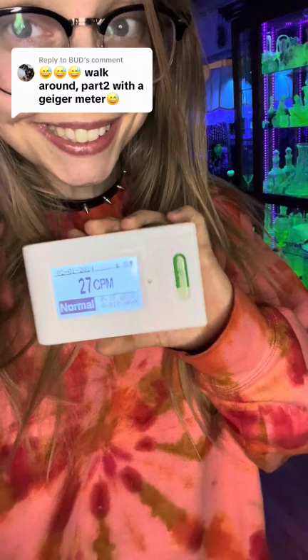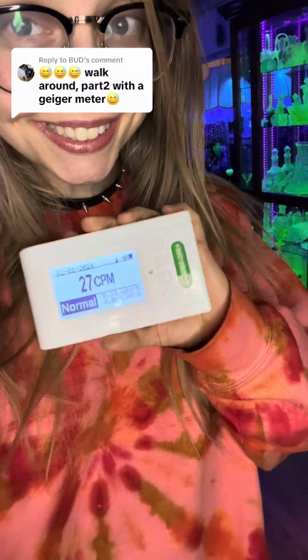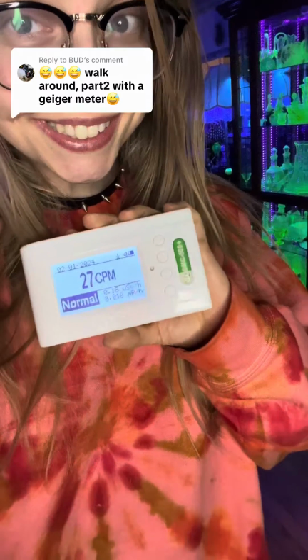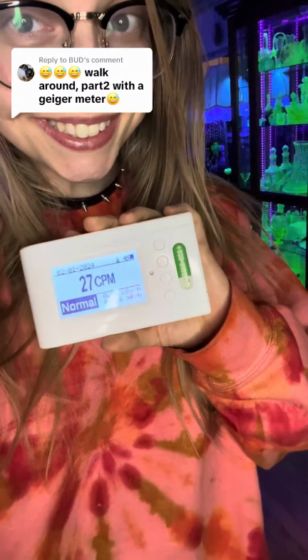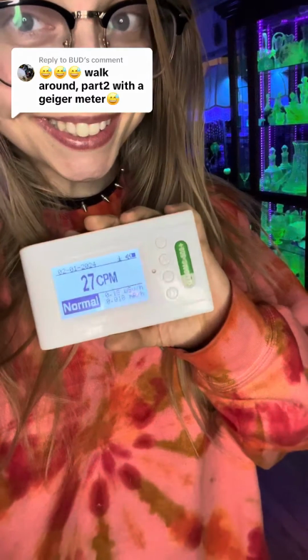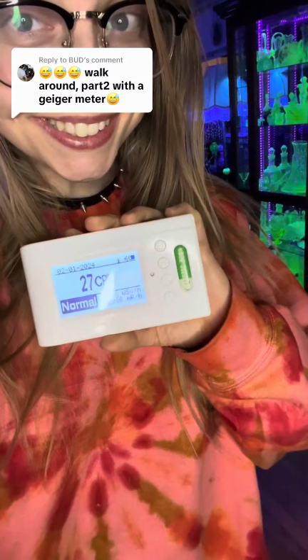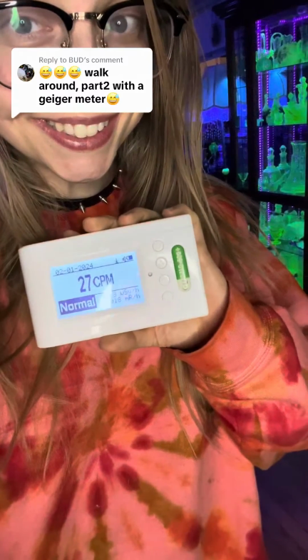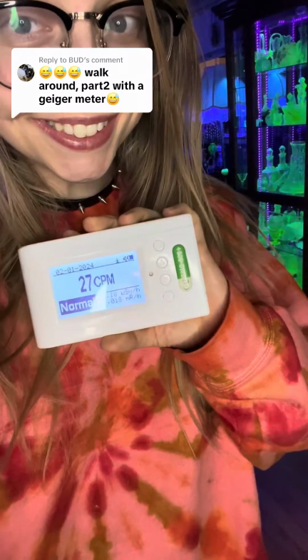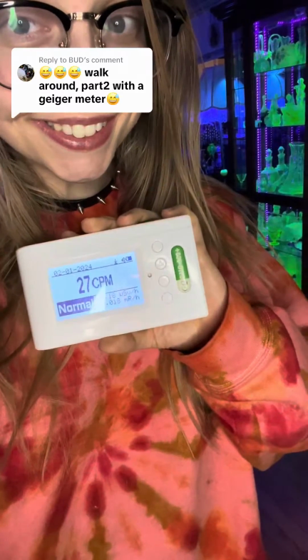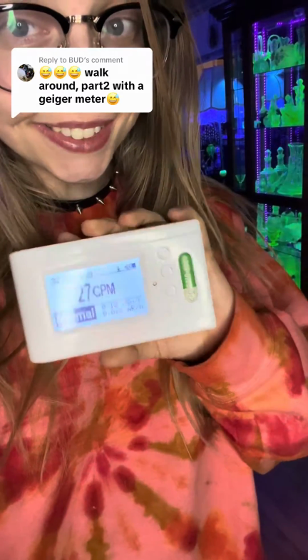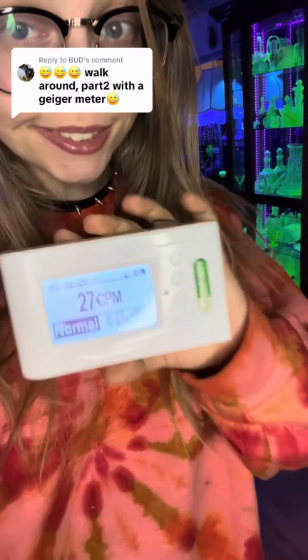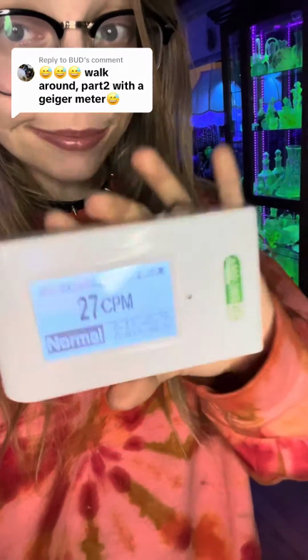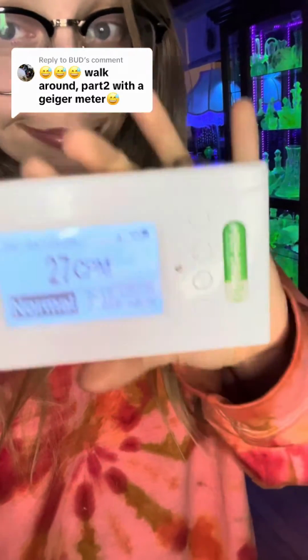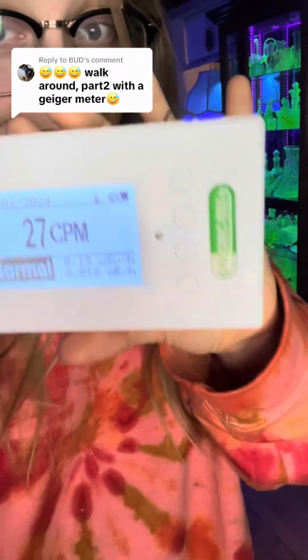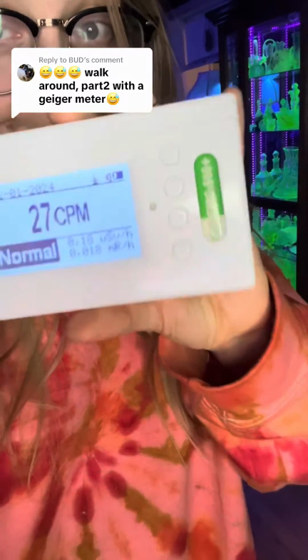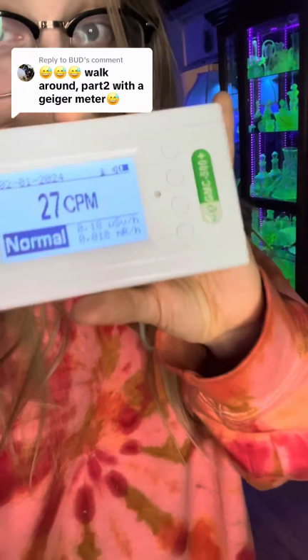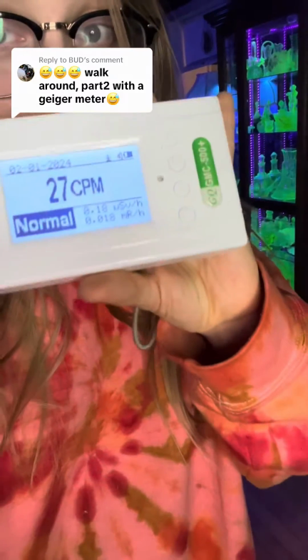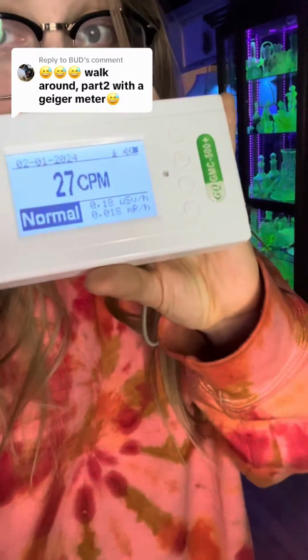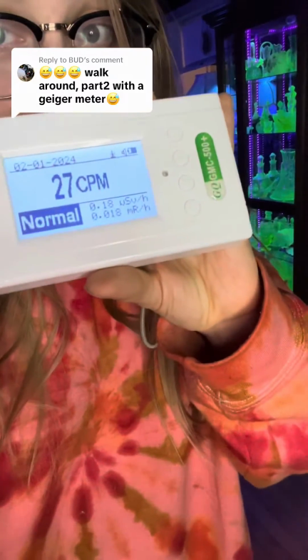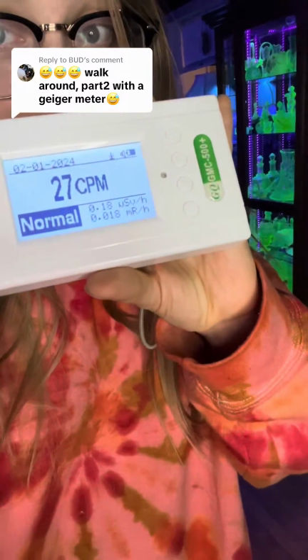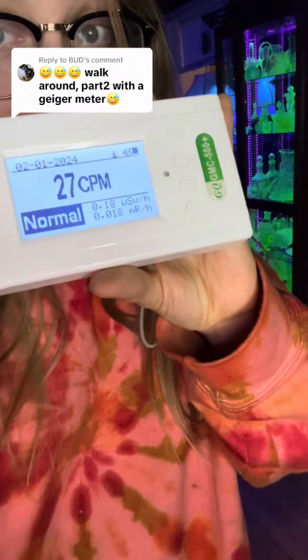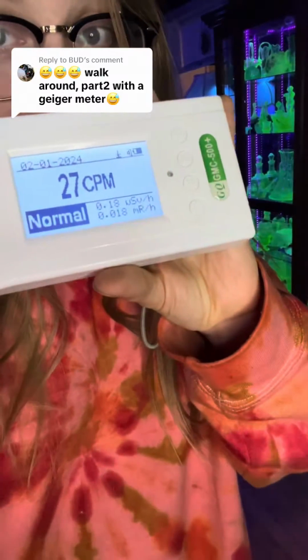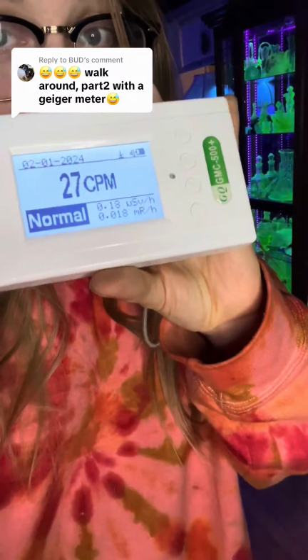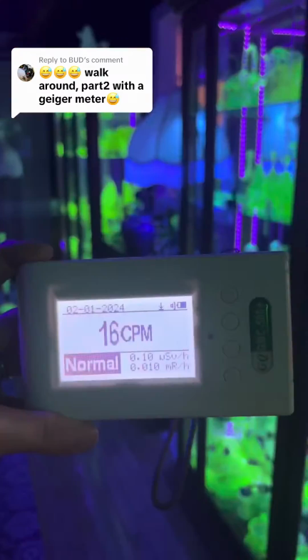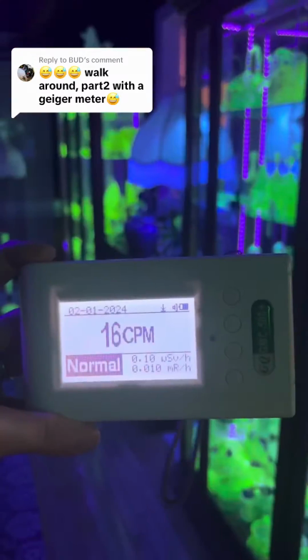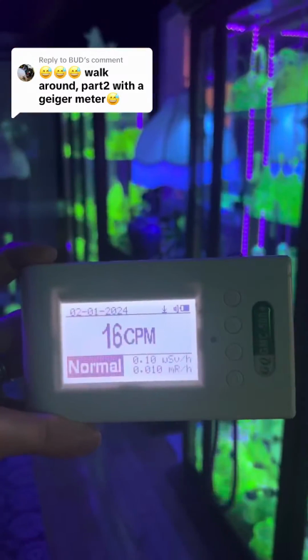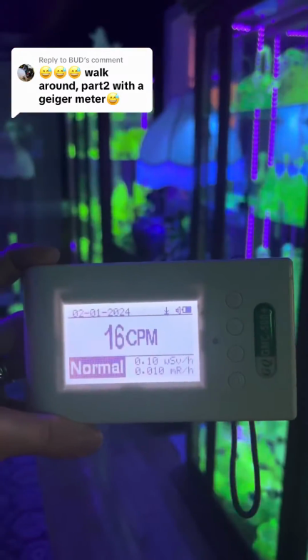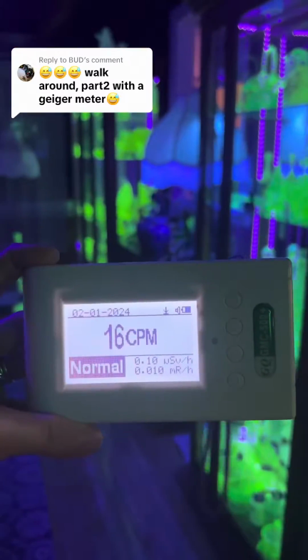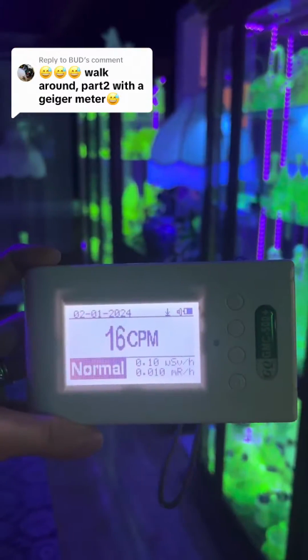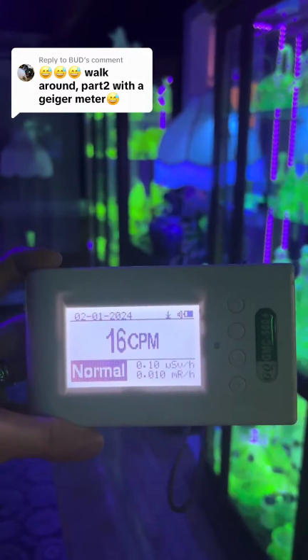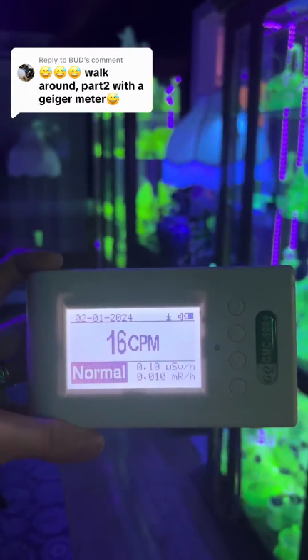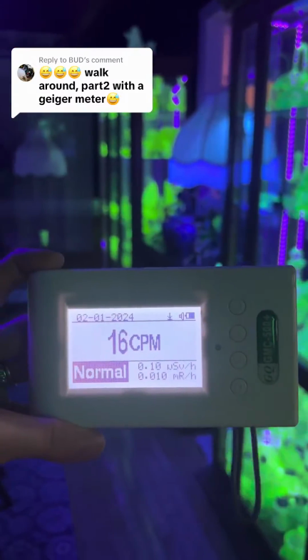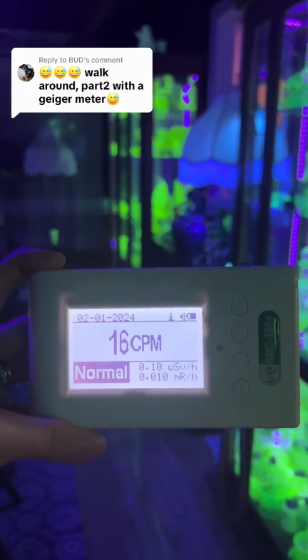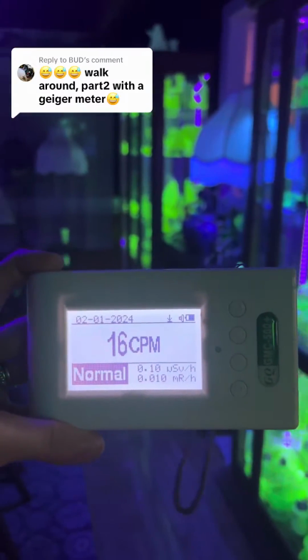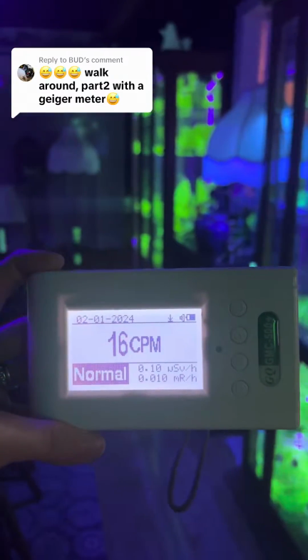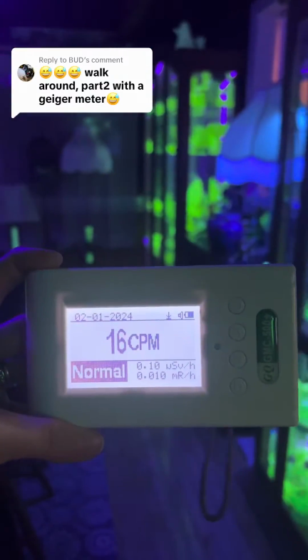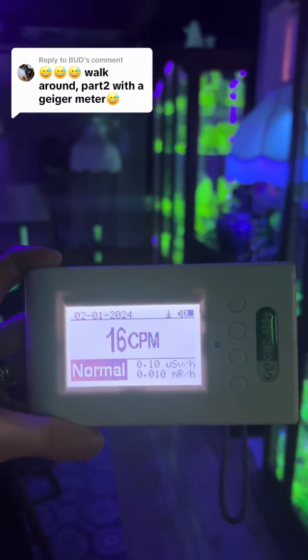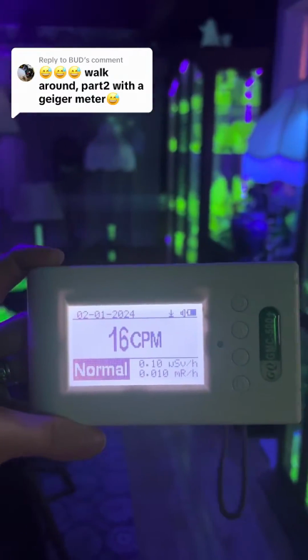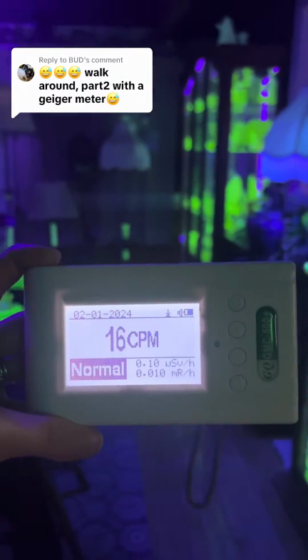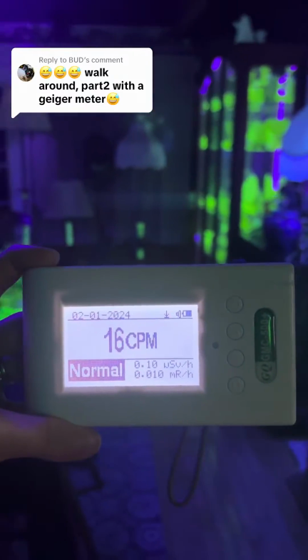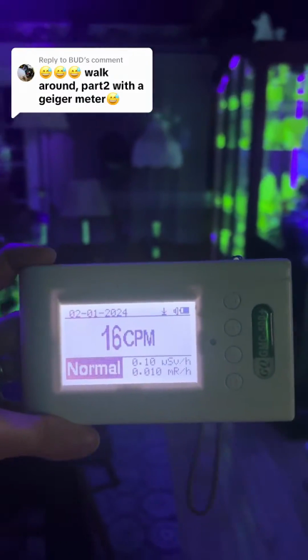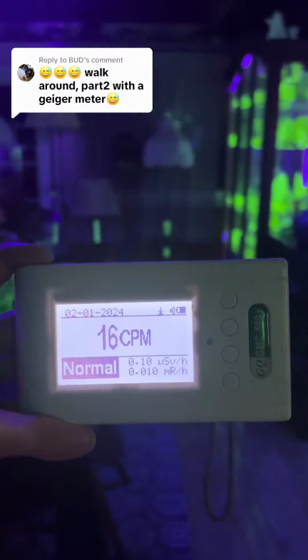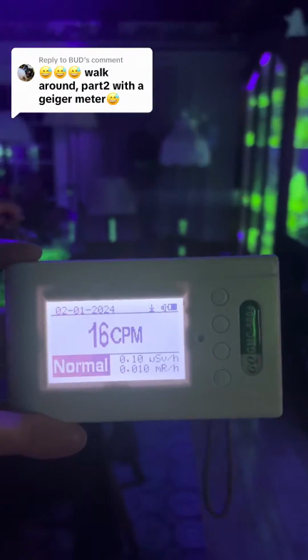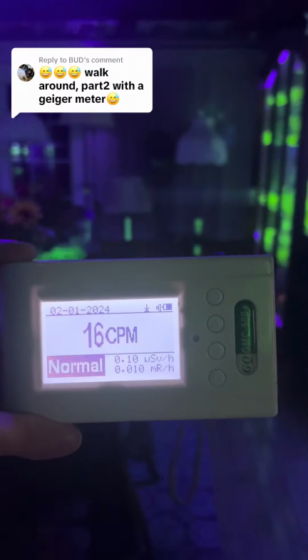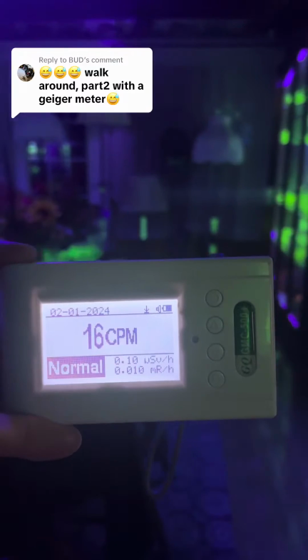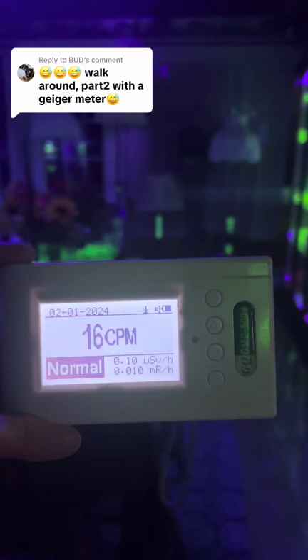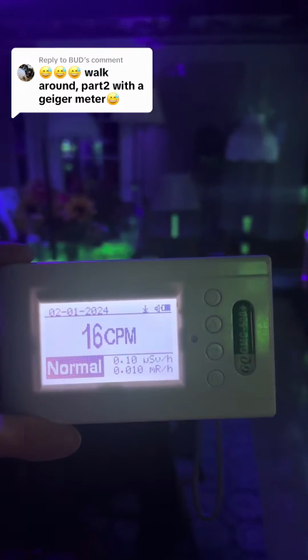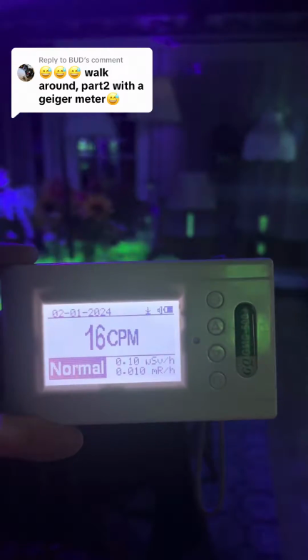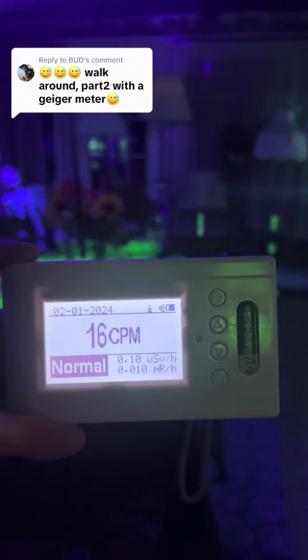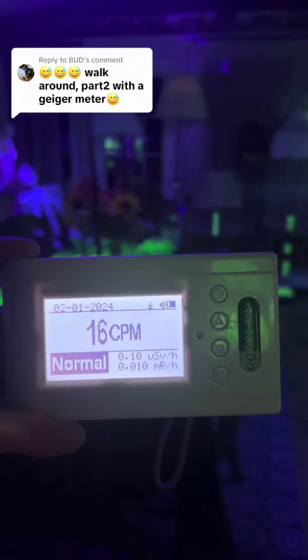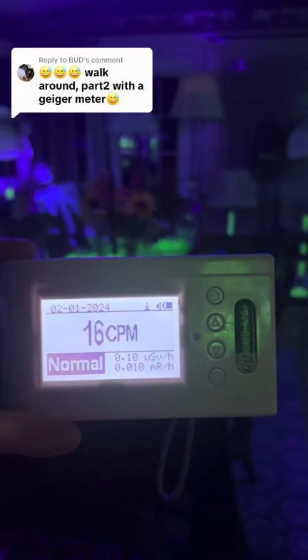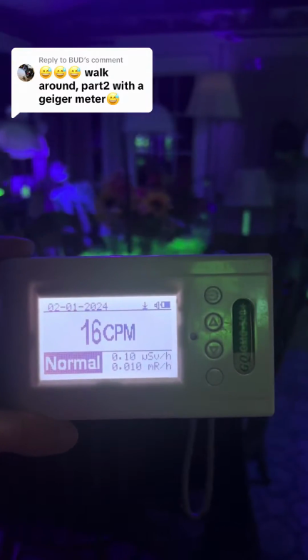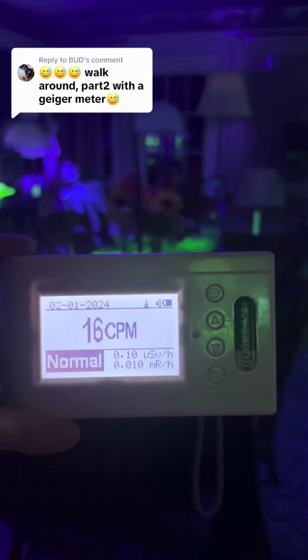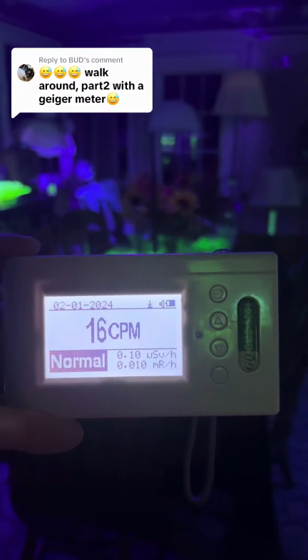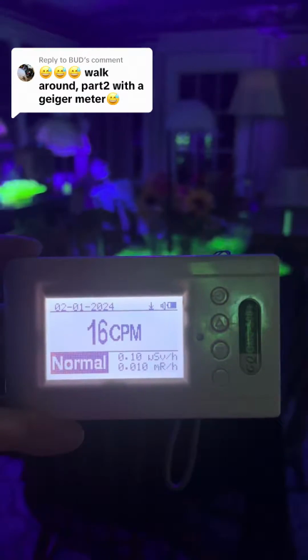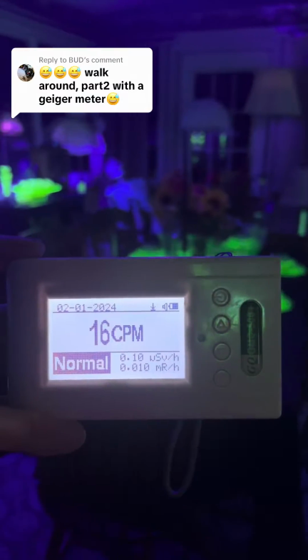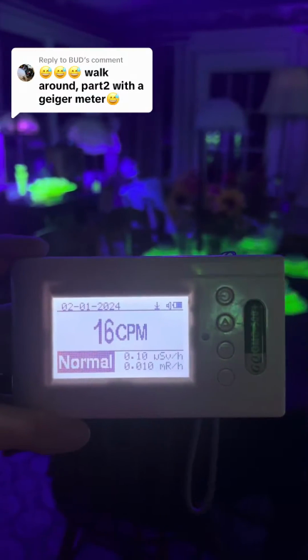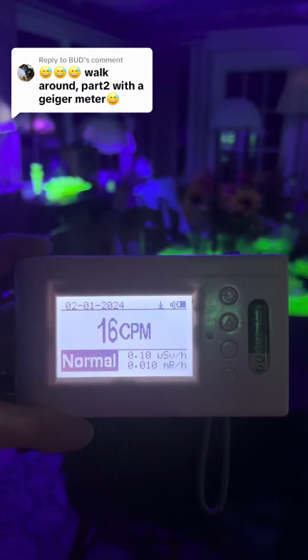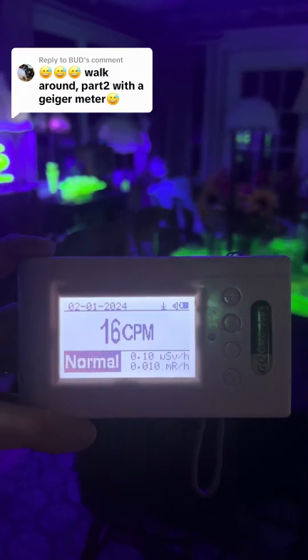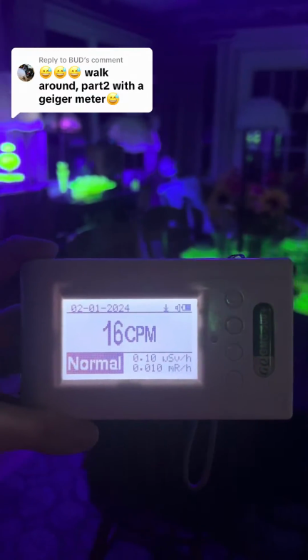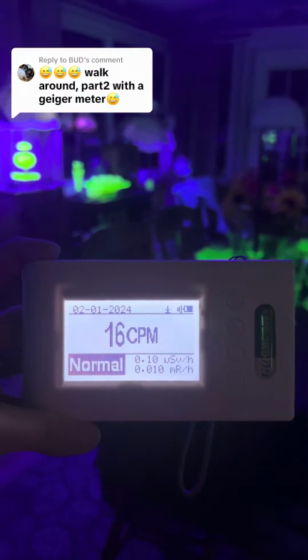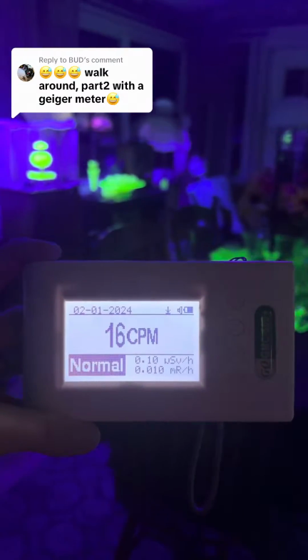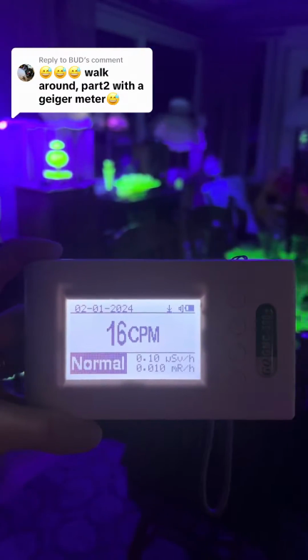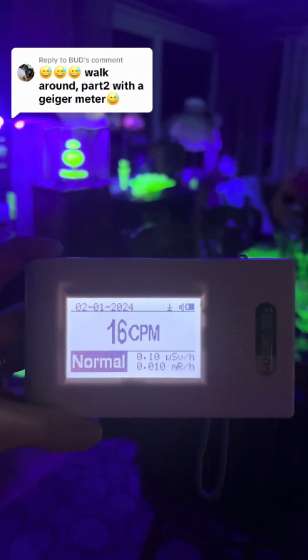Hello, glowworms! Every so often, I get a request to walk around the uranium glass room with a Geiger counter.